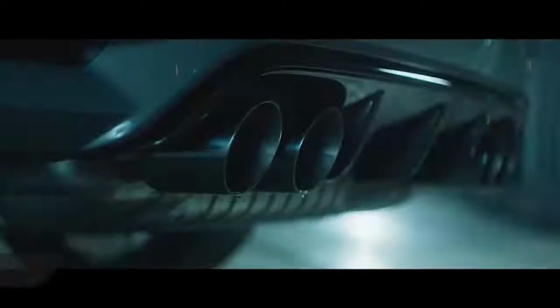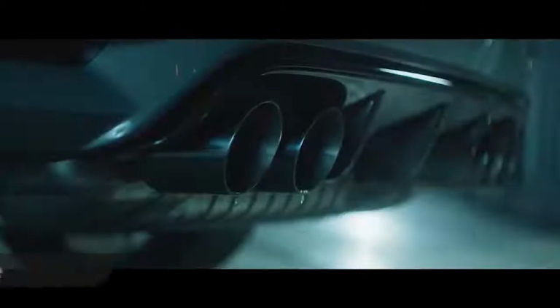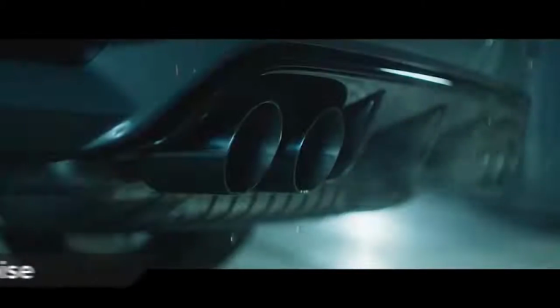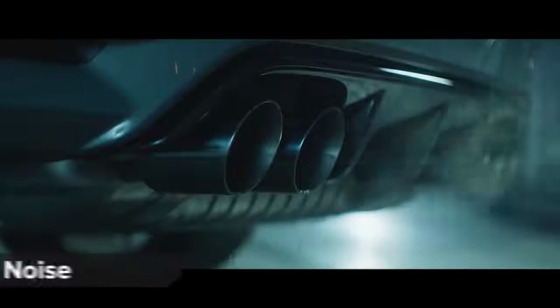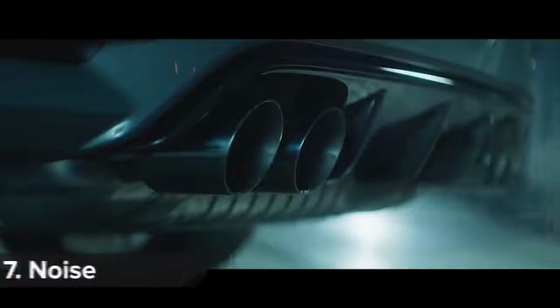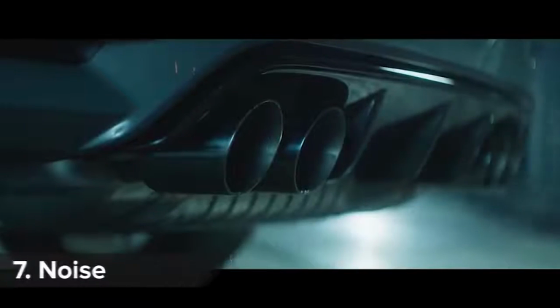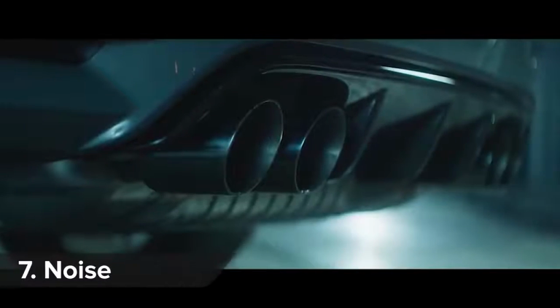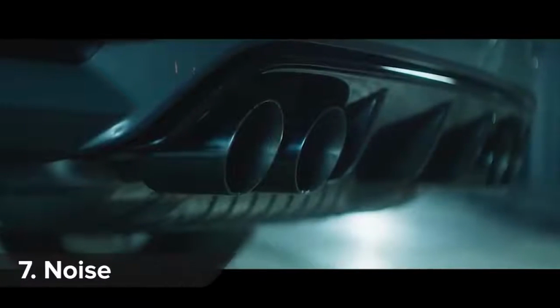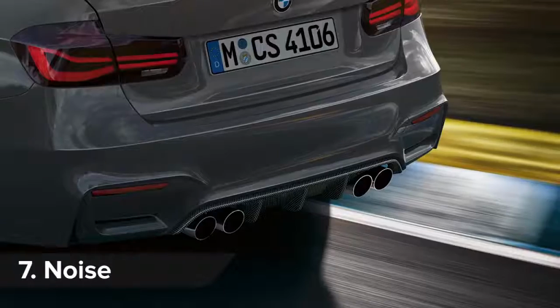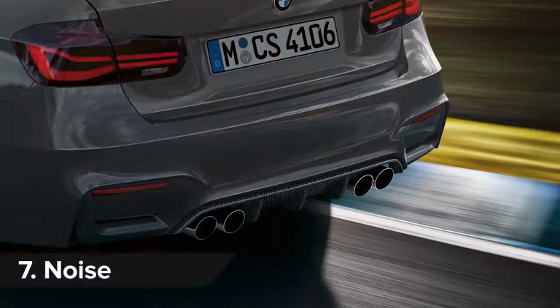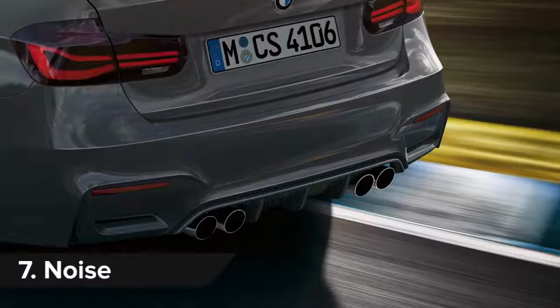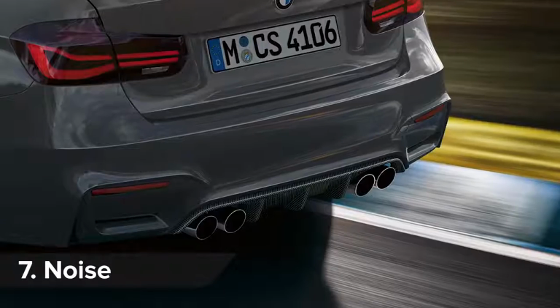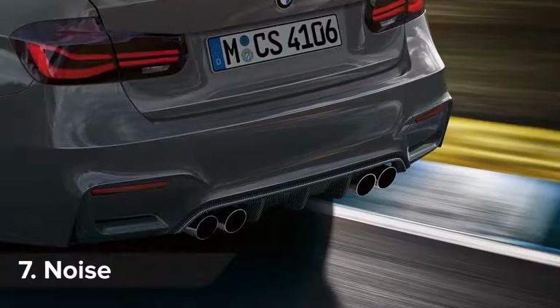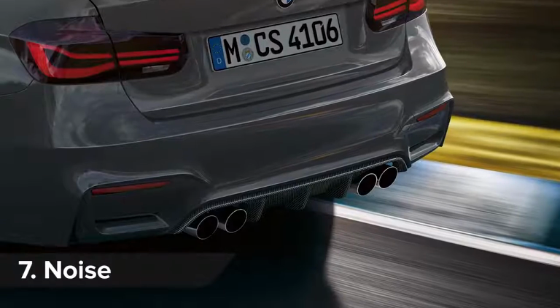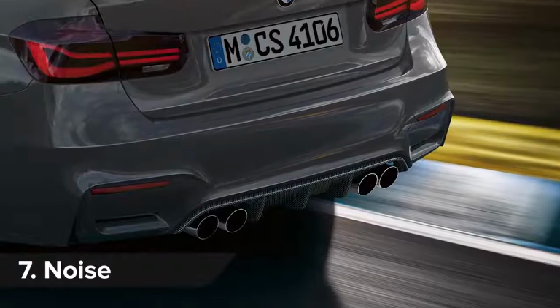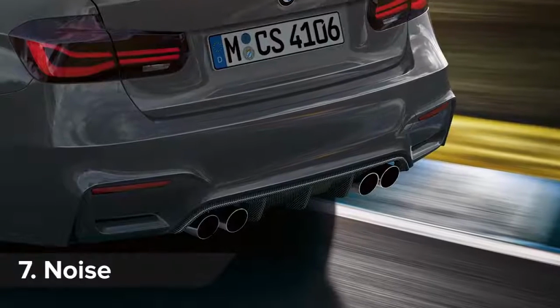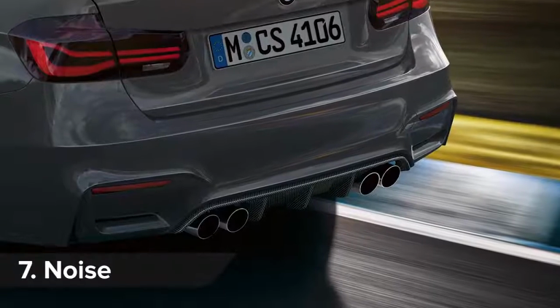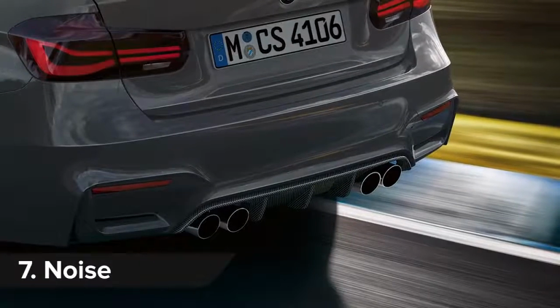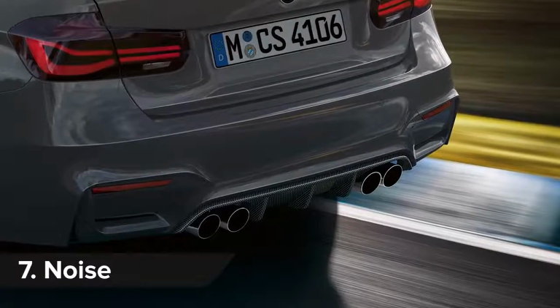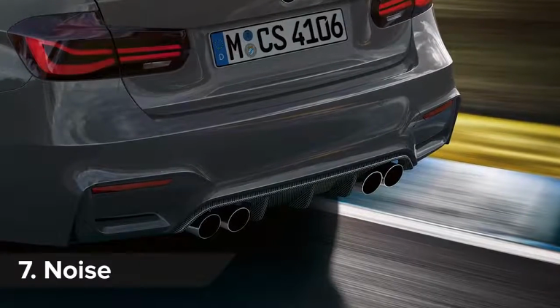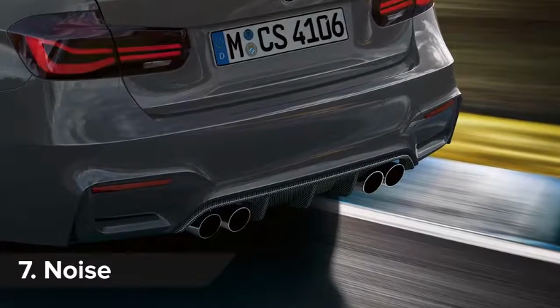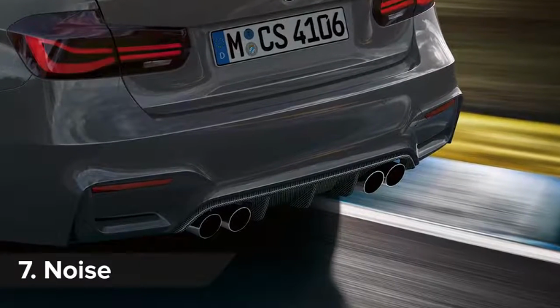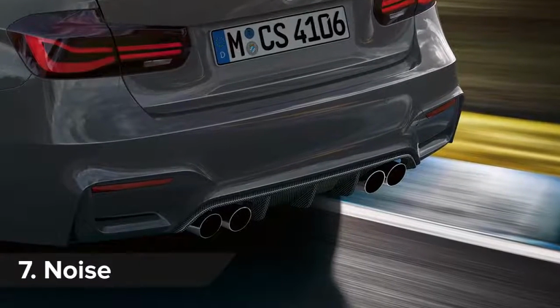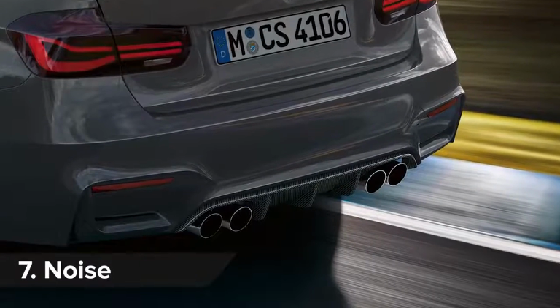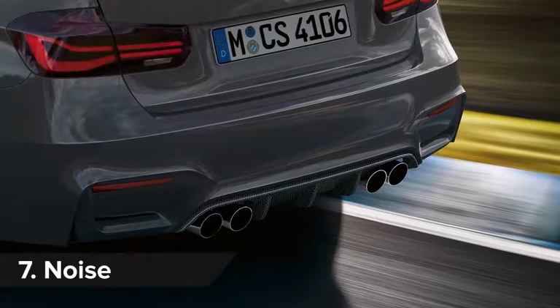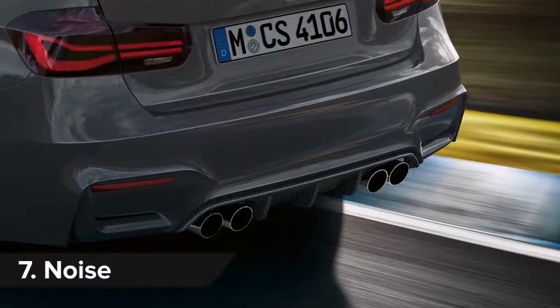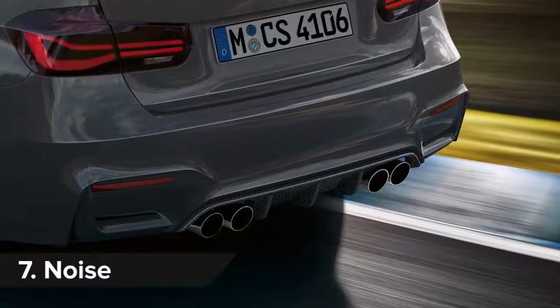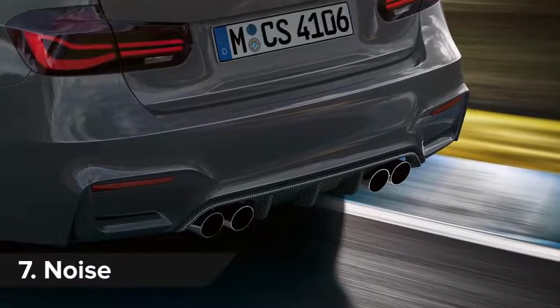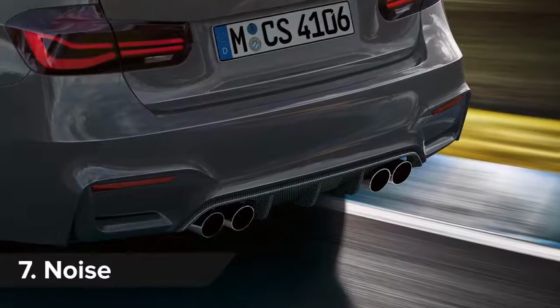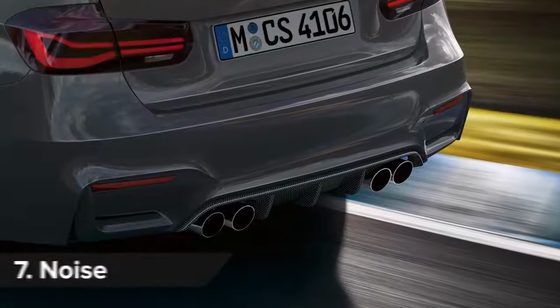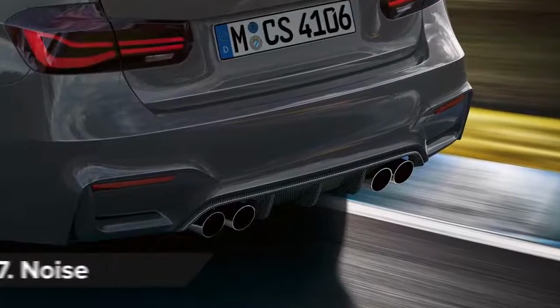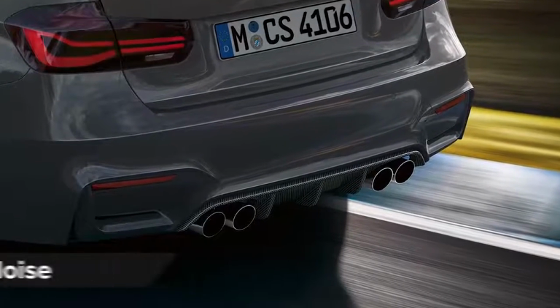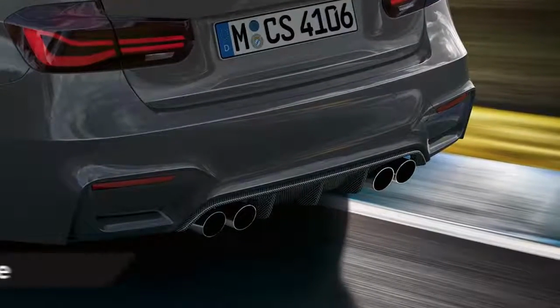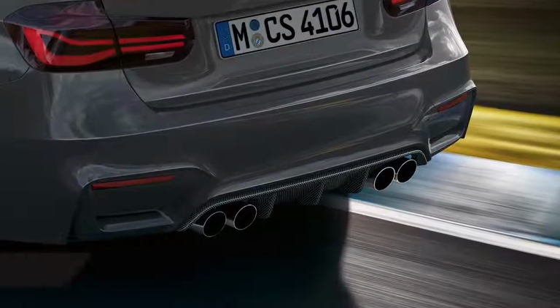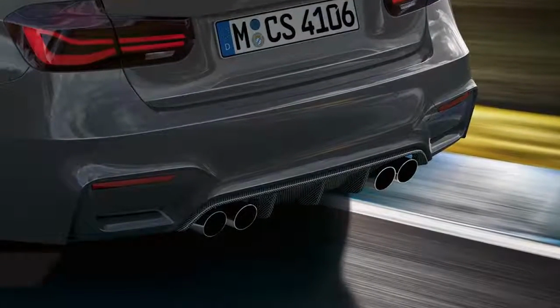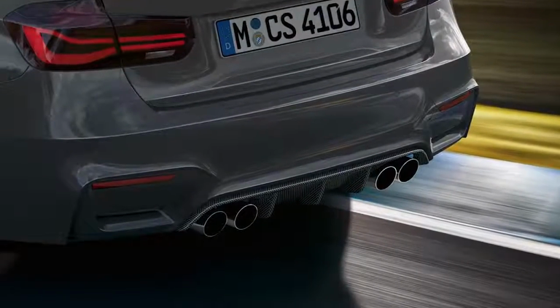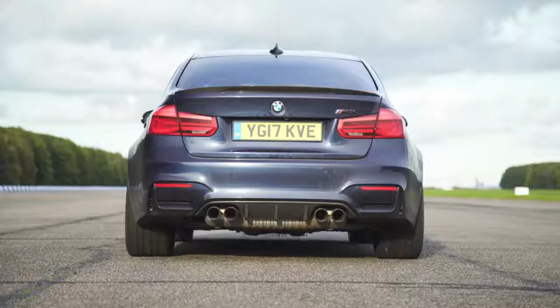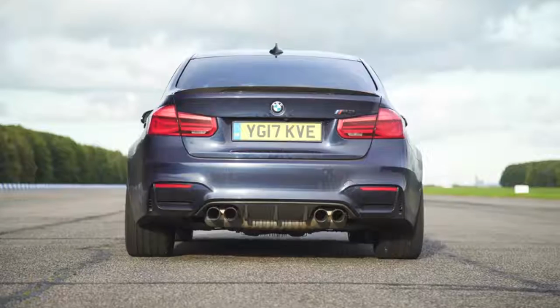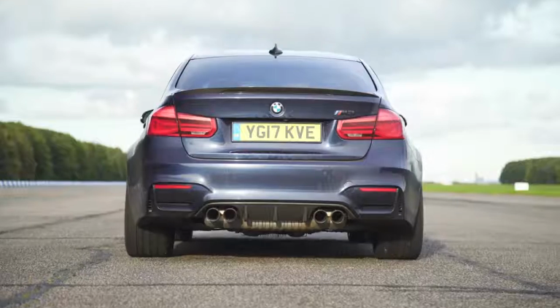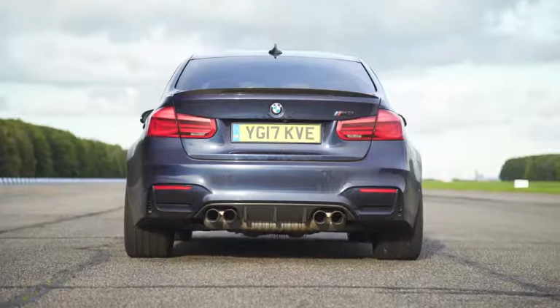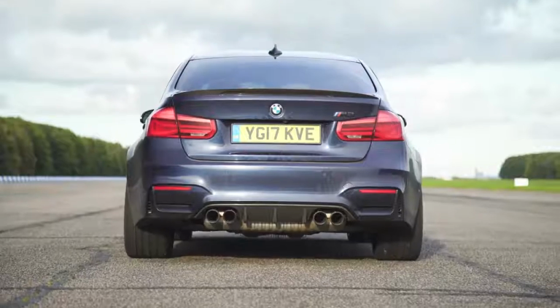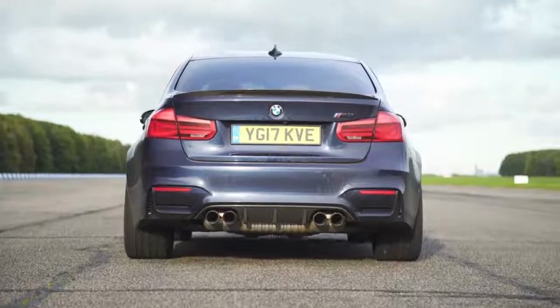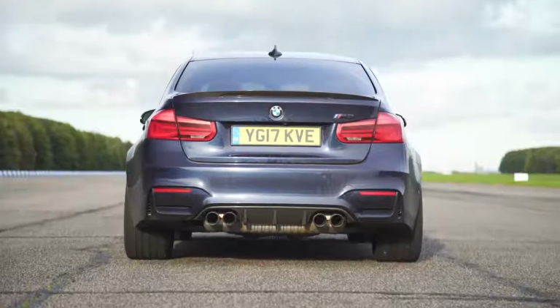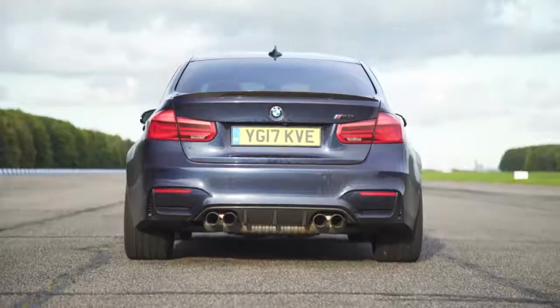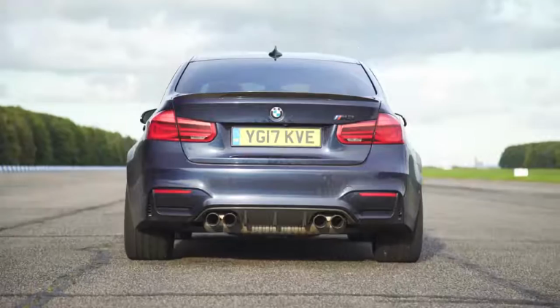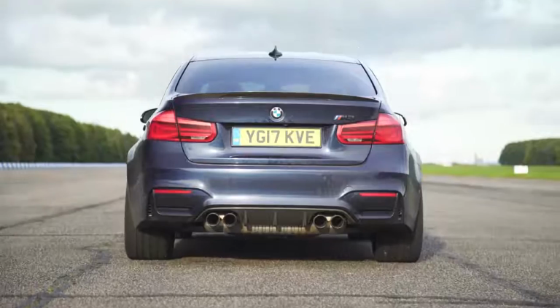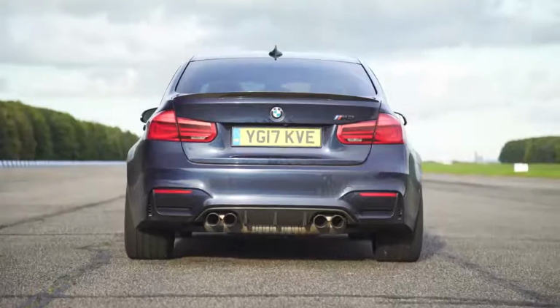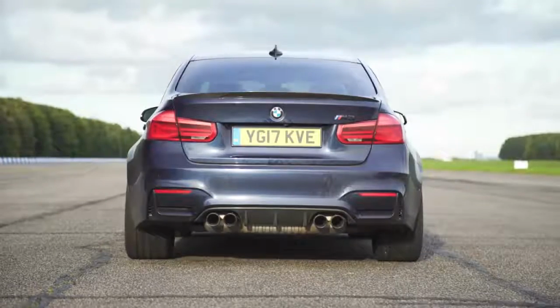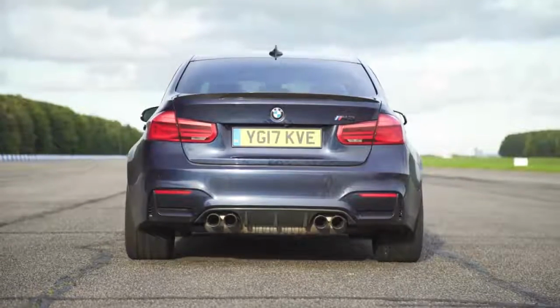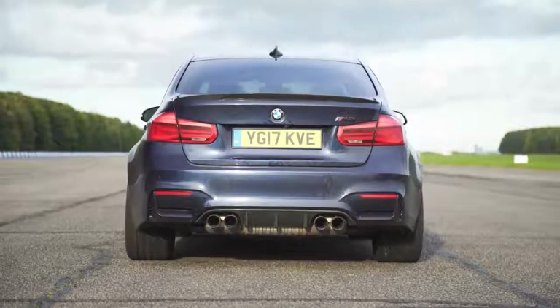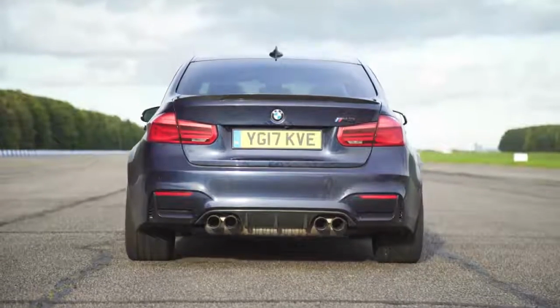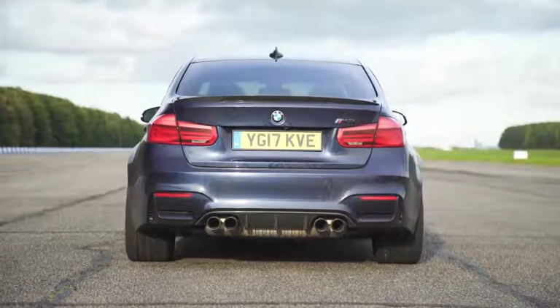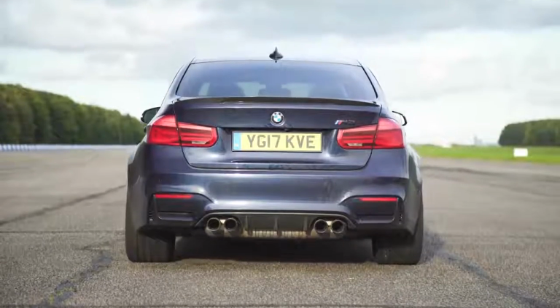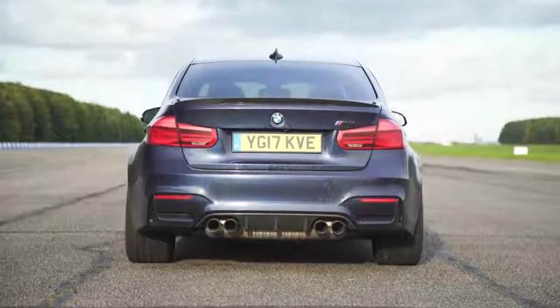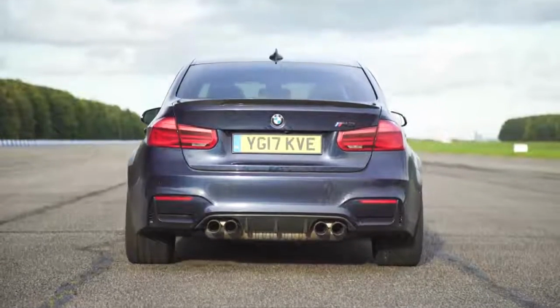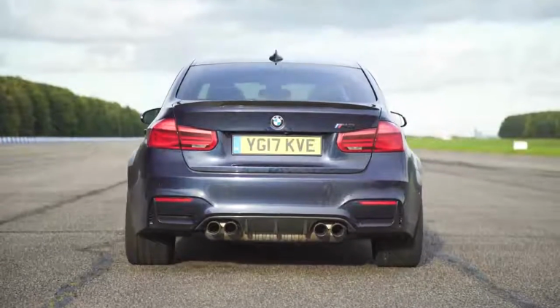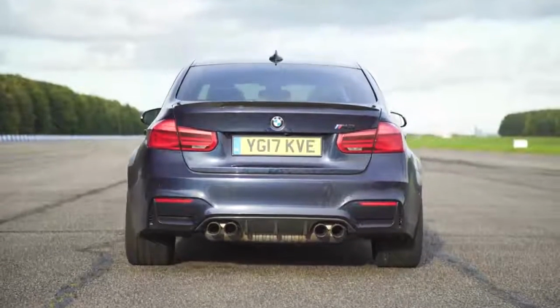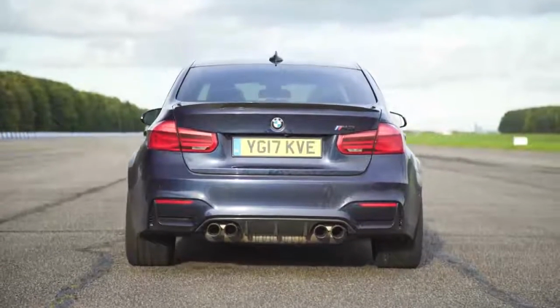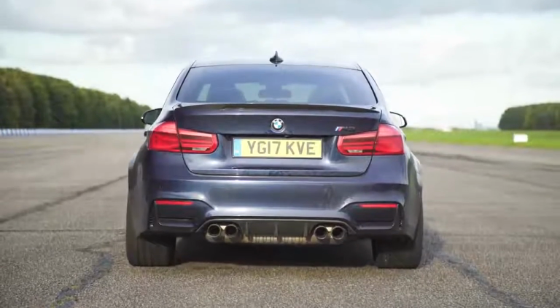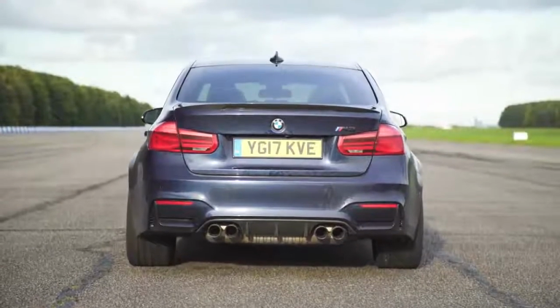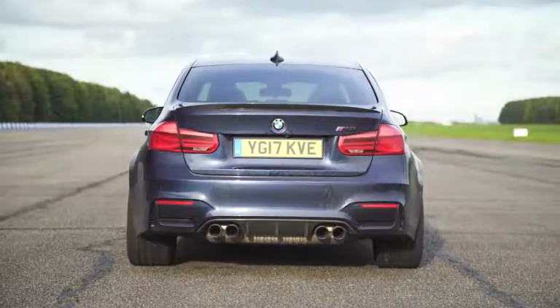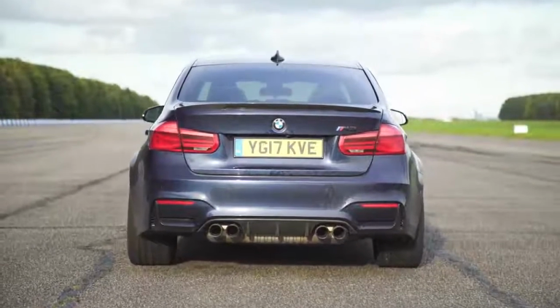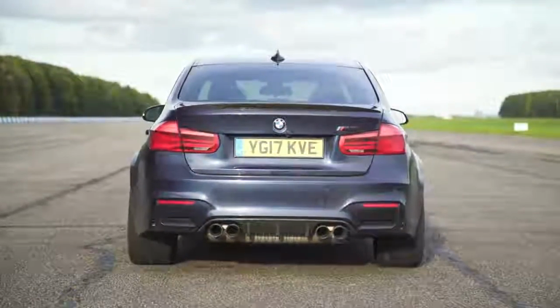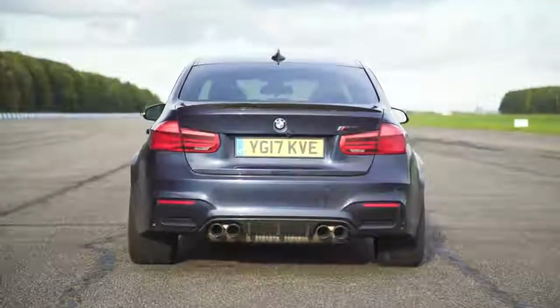A unique exhaust system helps the M3 CS sound better than the normal M3 Competition Pack, which, in case you're wondering, sounds like this.